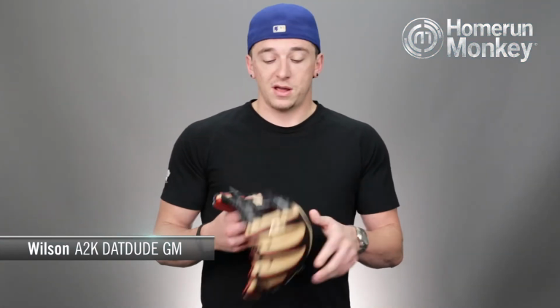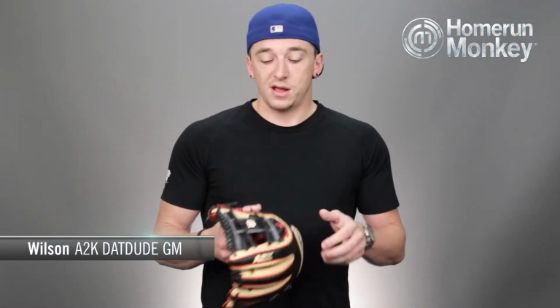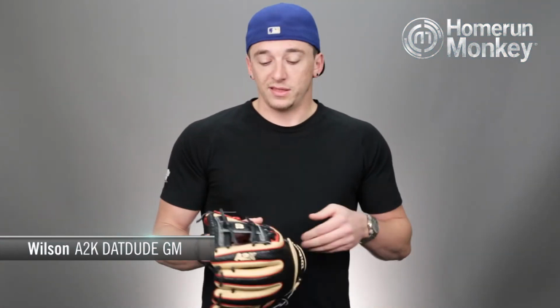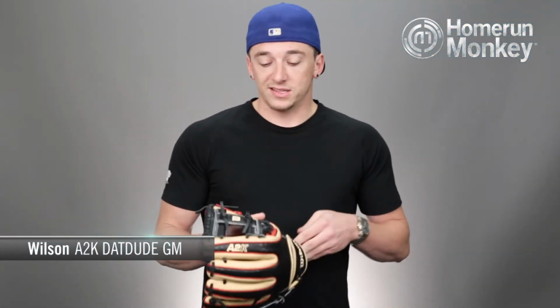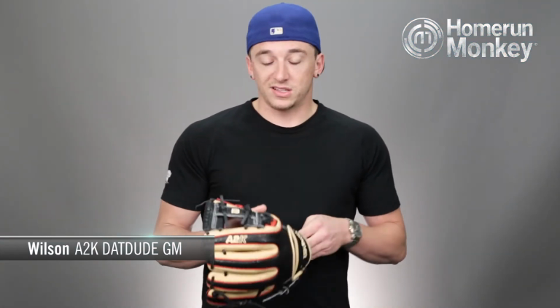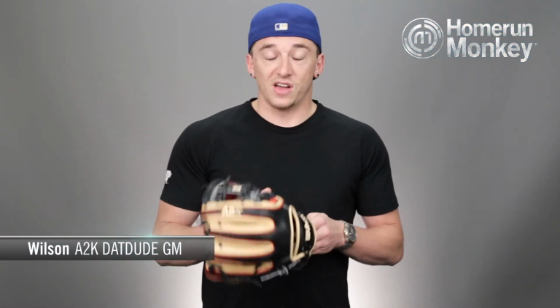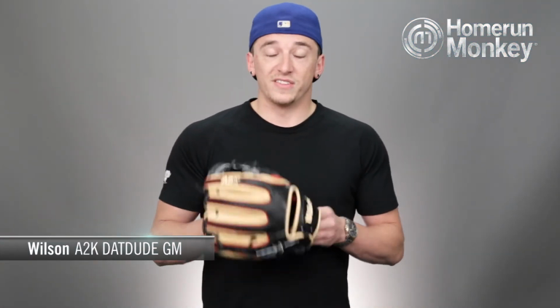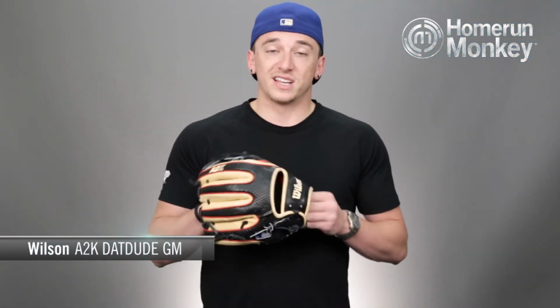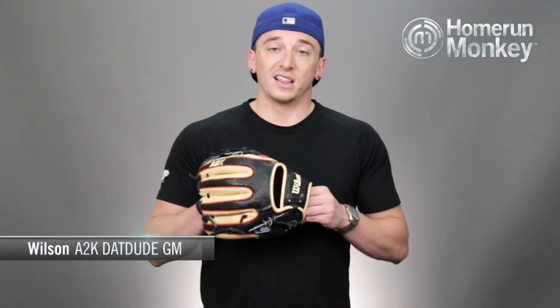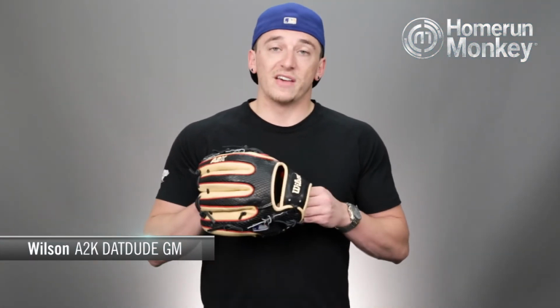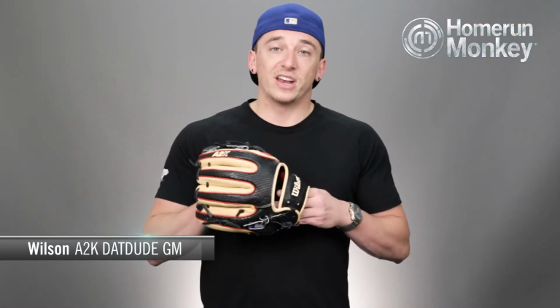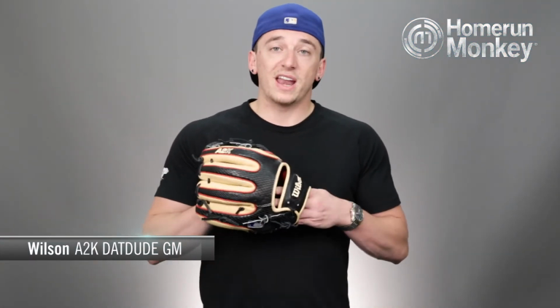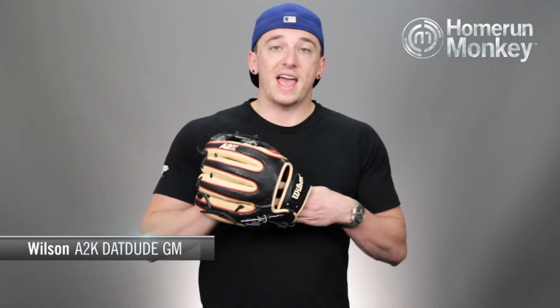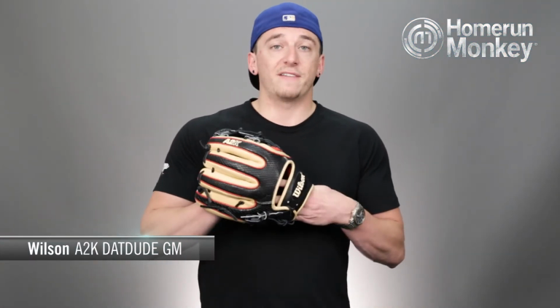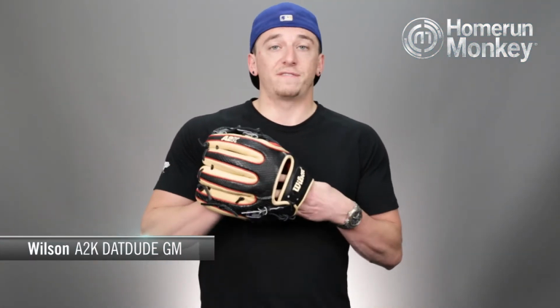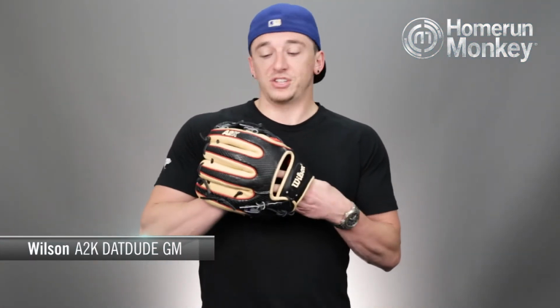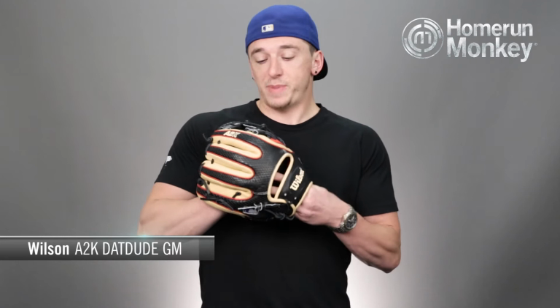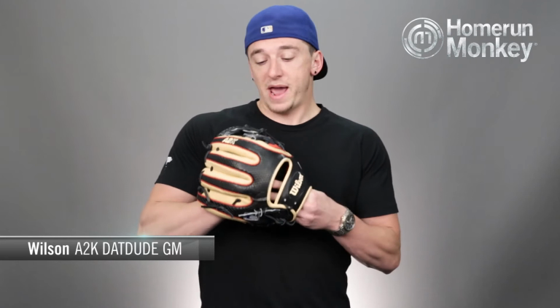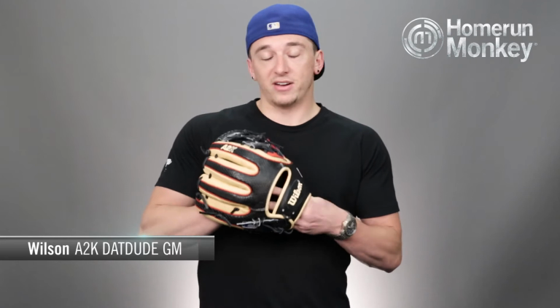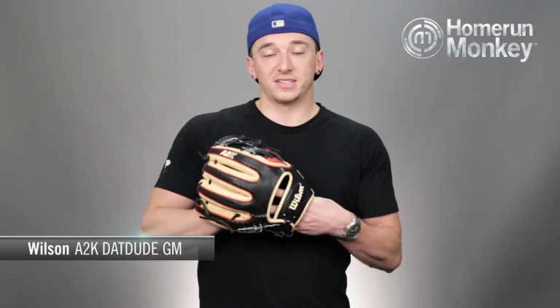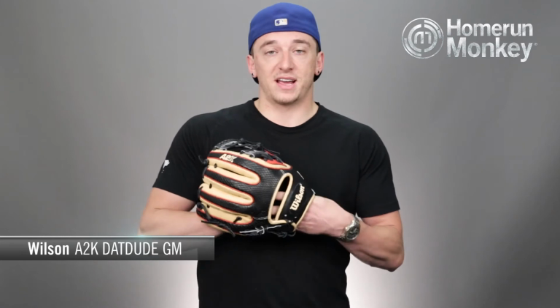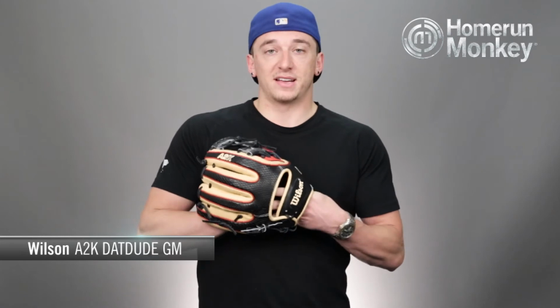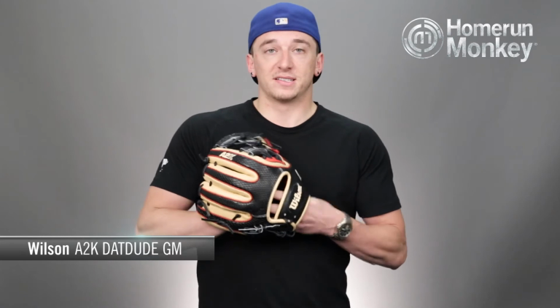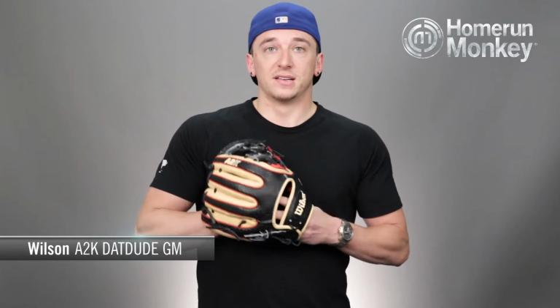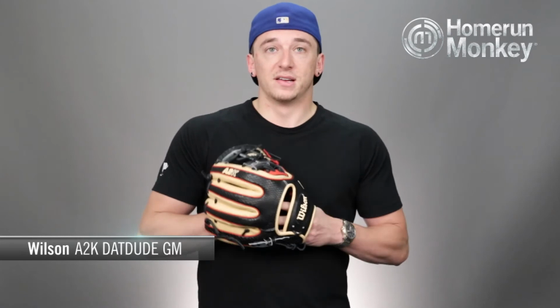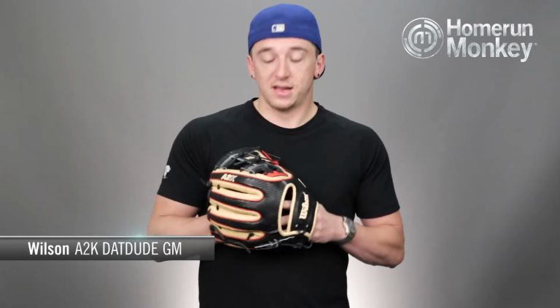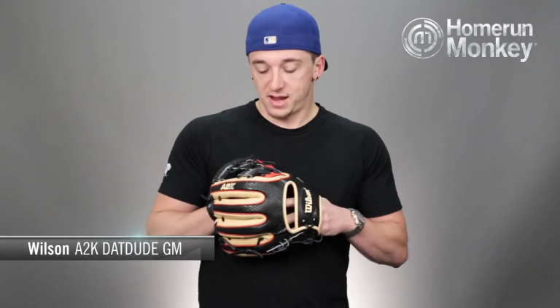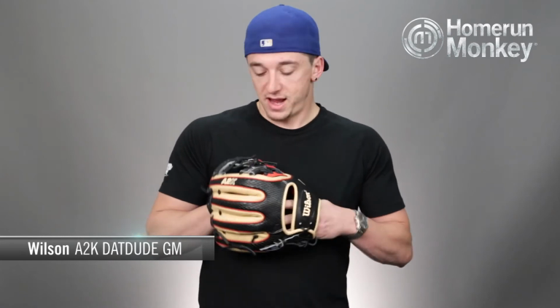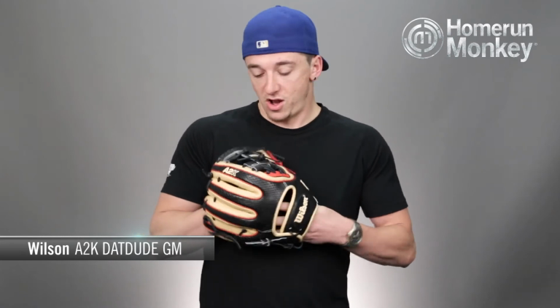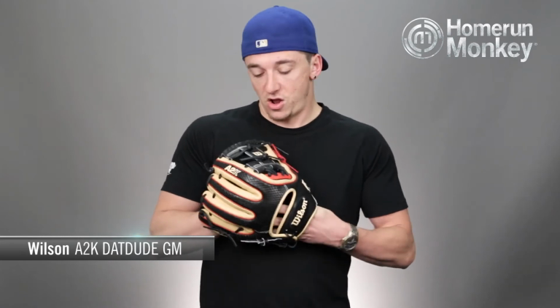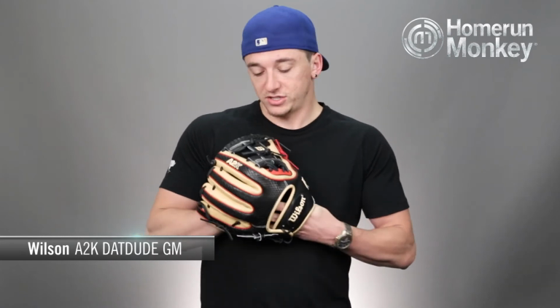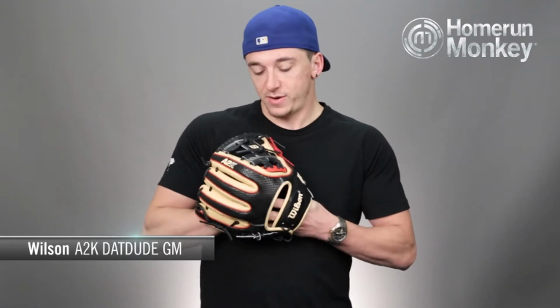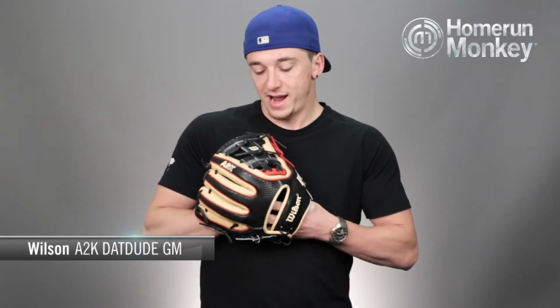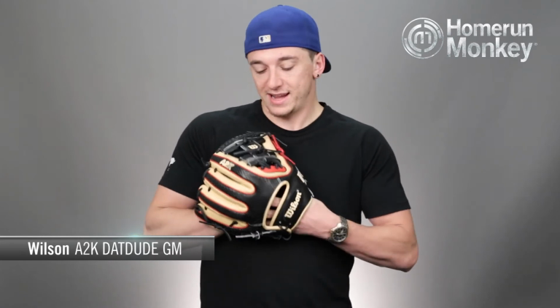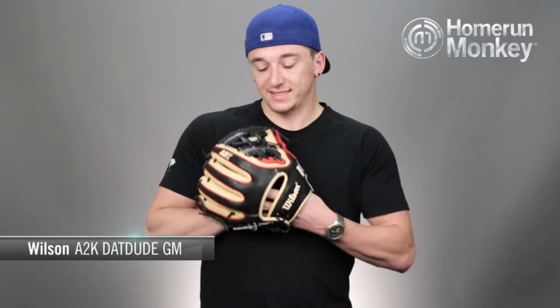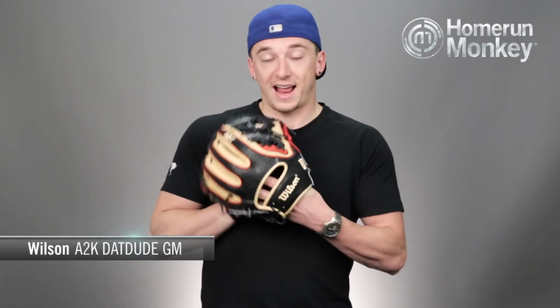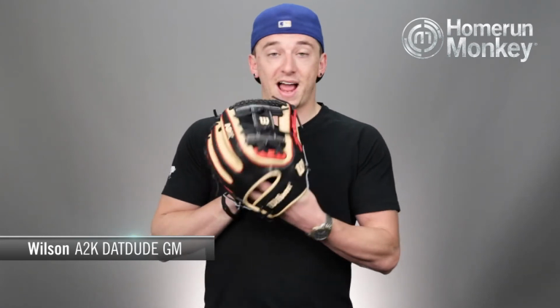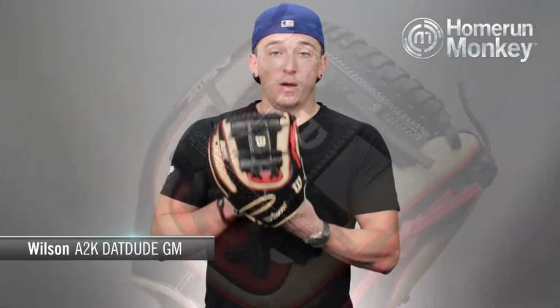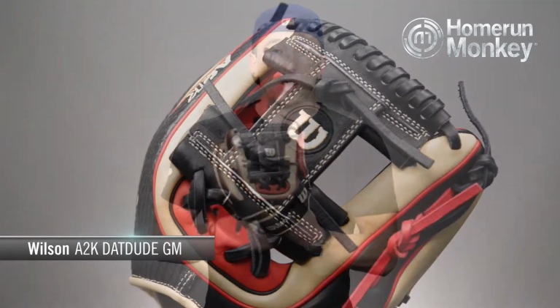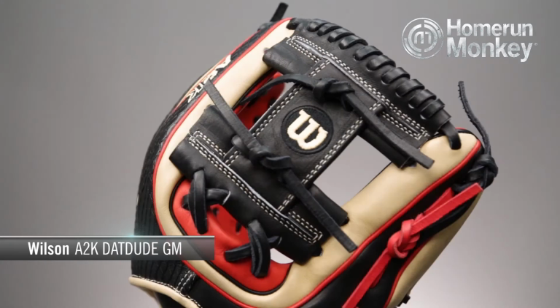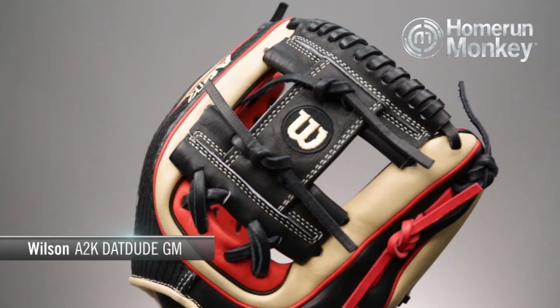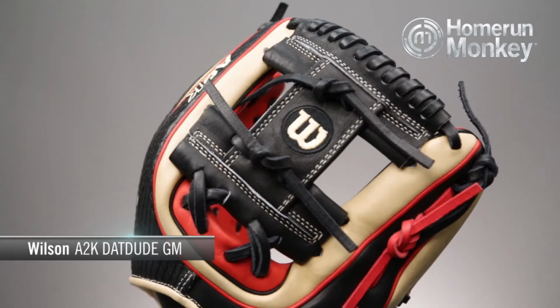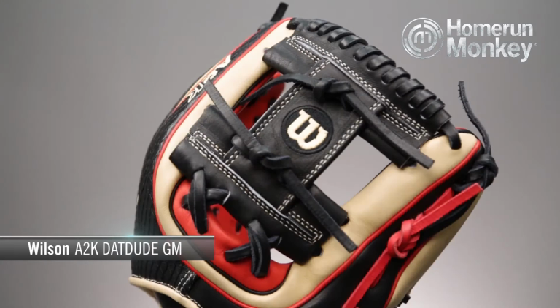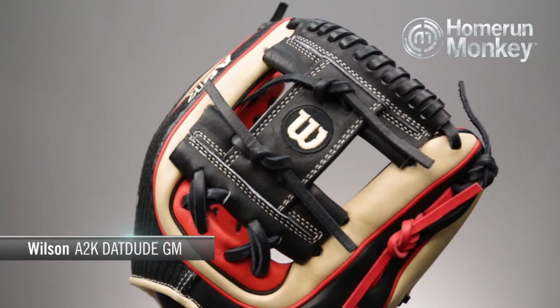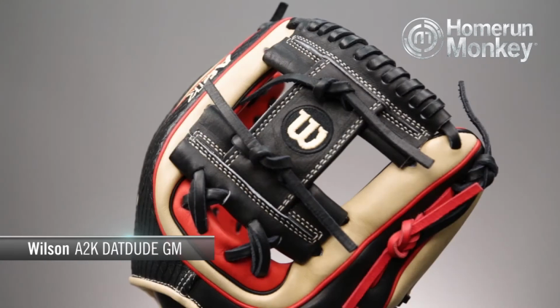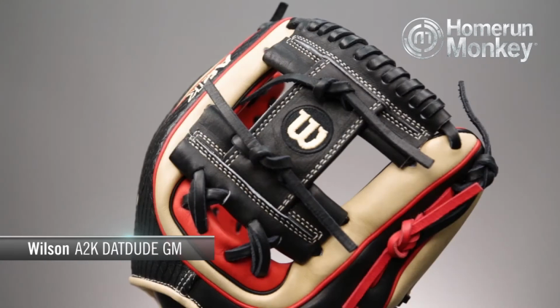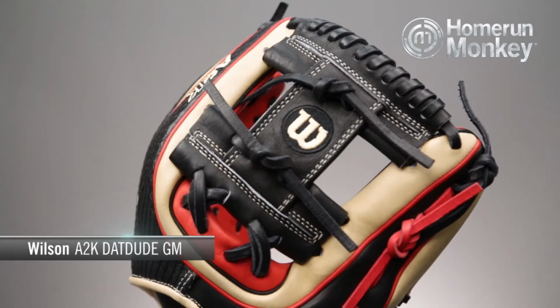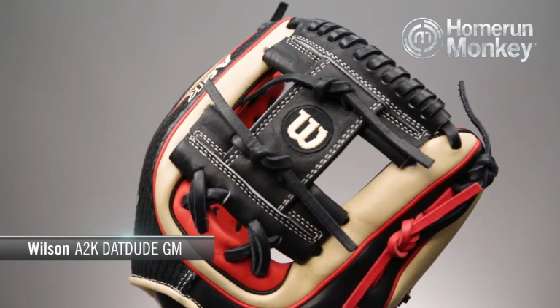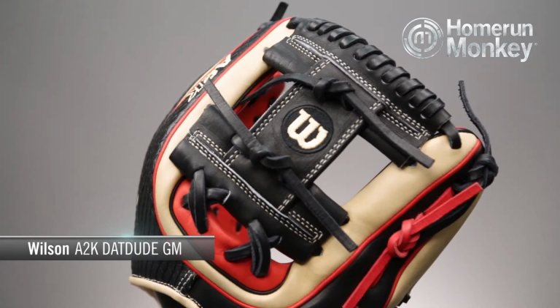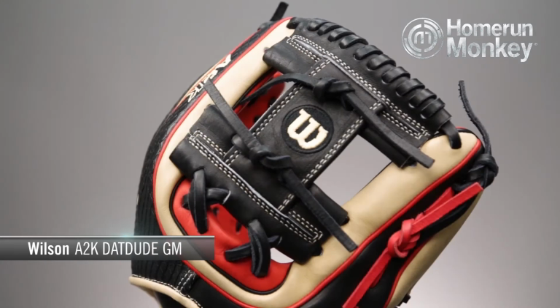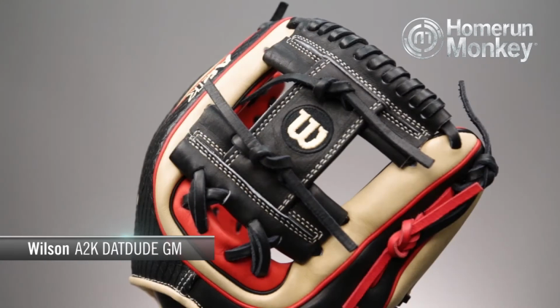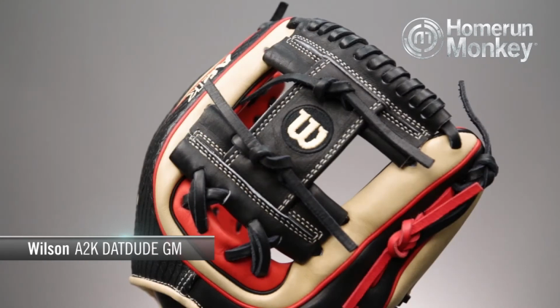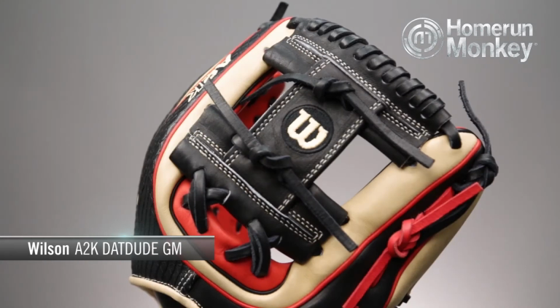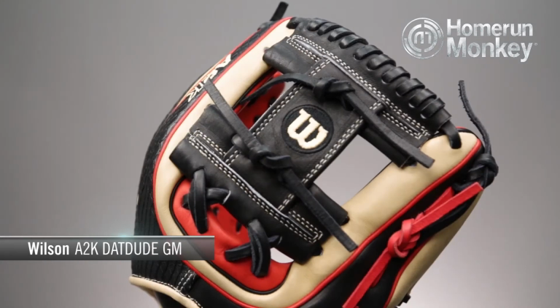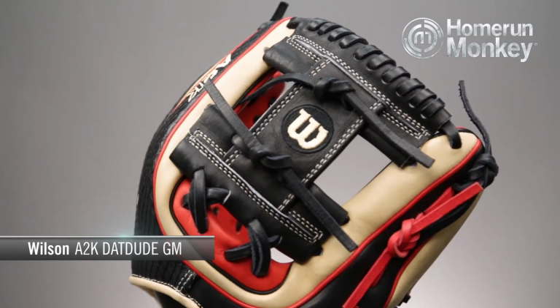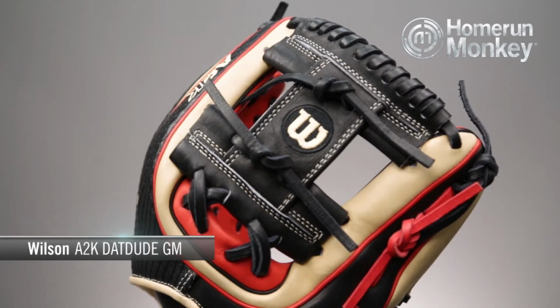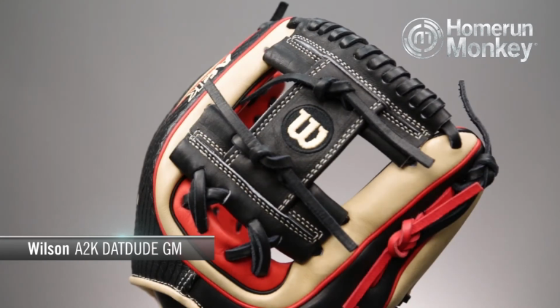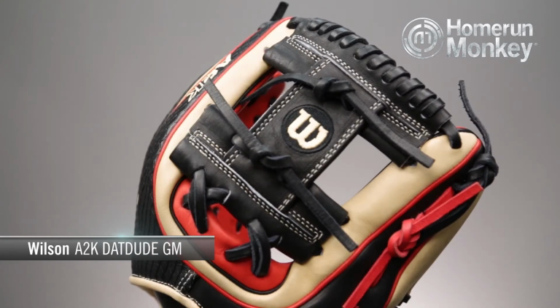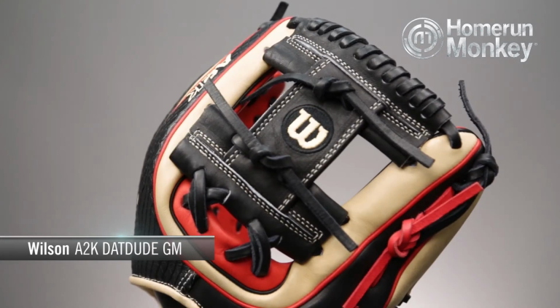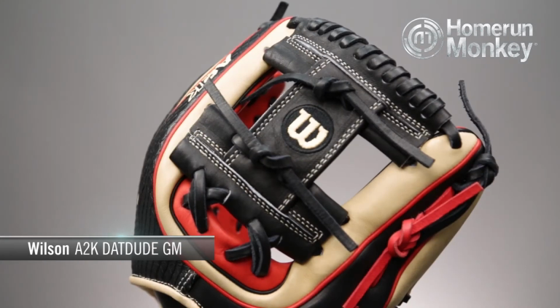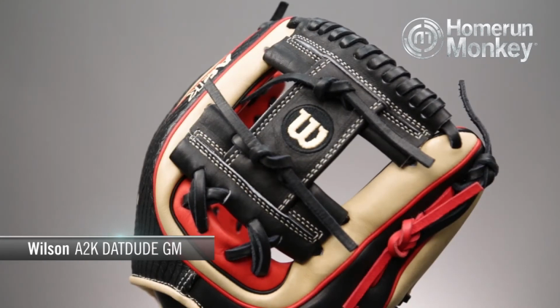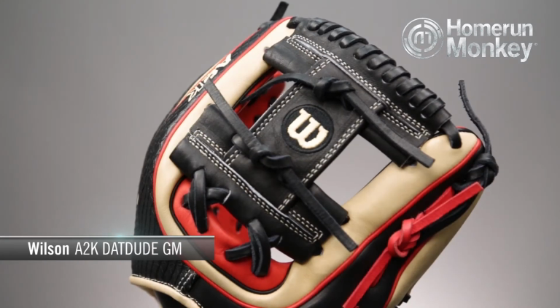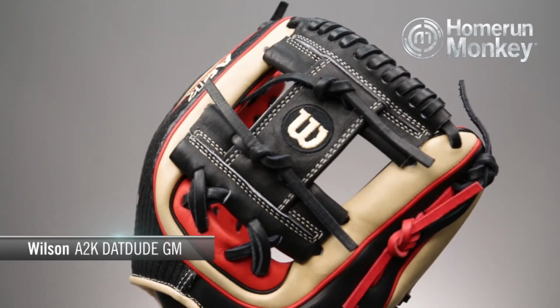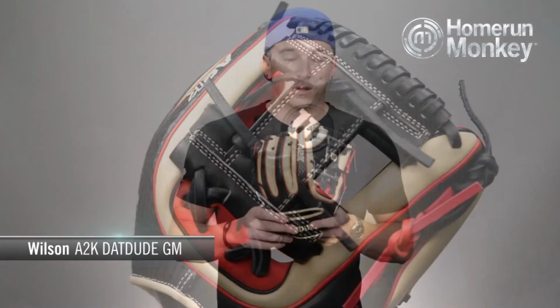This glove is an 11.5 inch pattern size. It also has an eye web, or as Wilson likes to call it, an H-web.